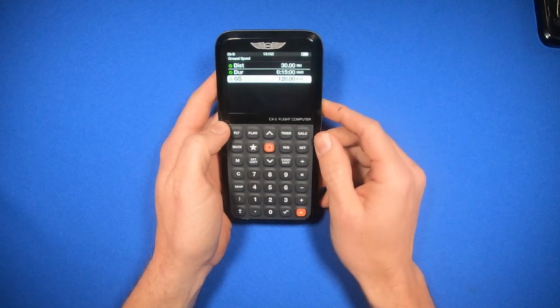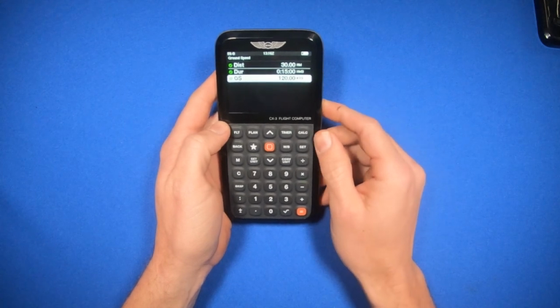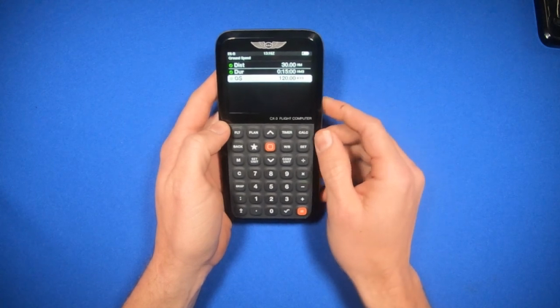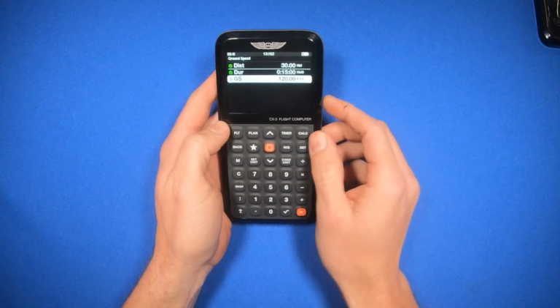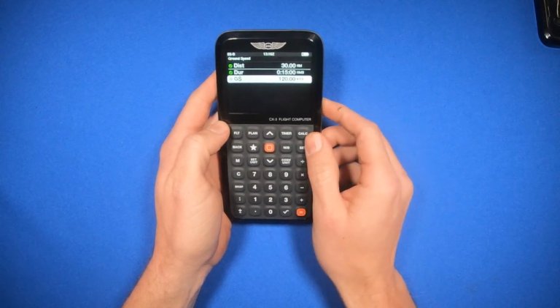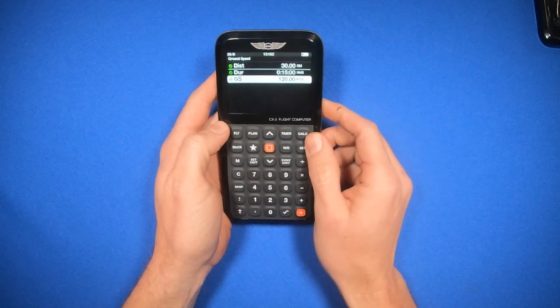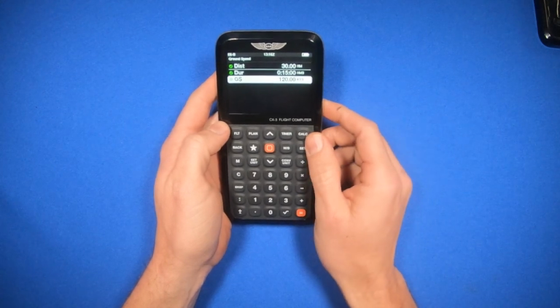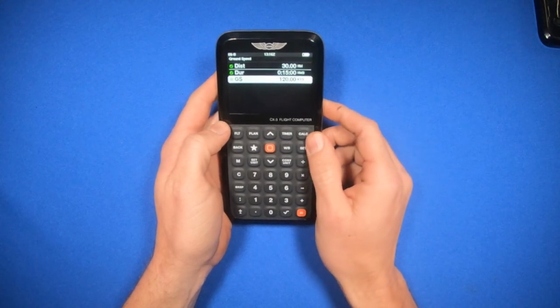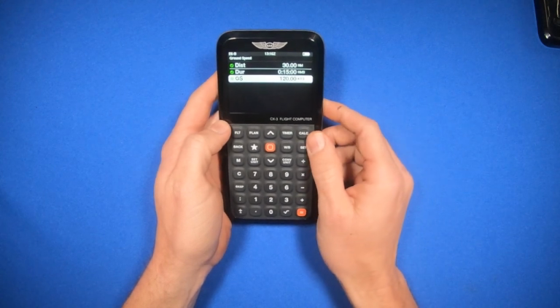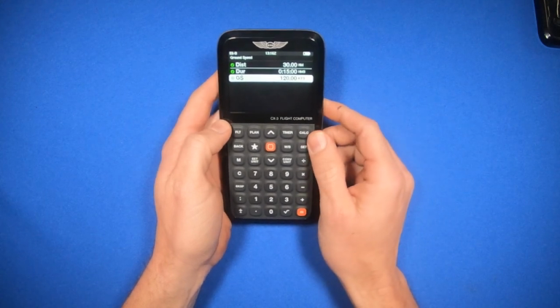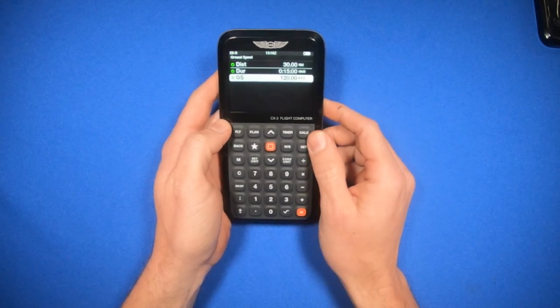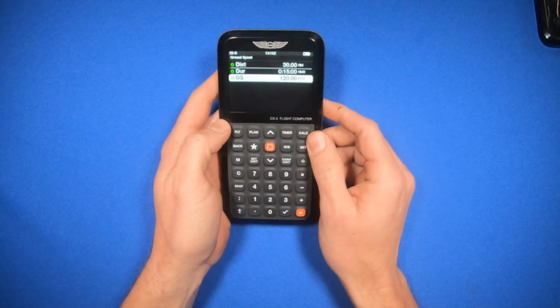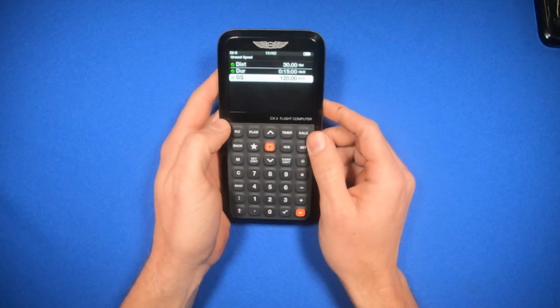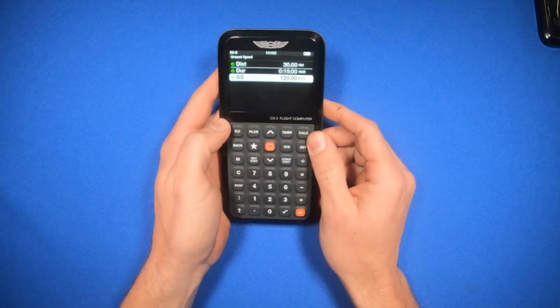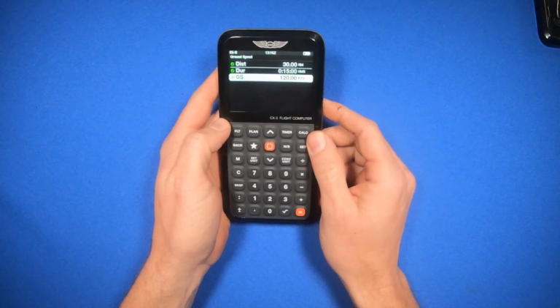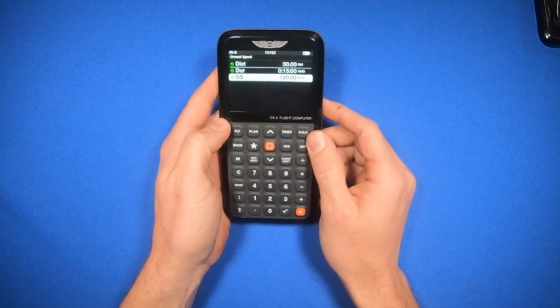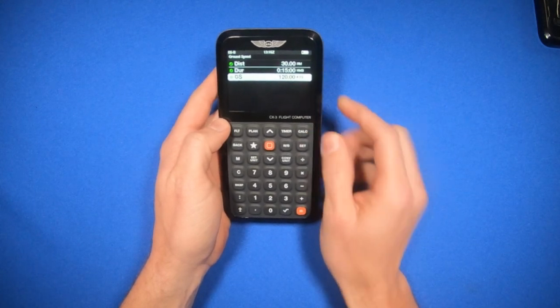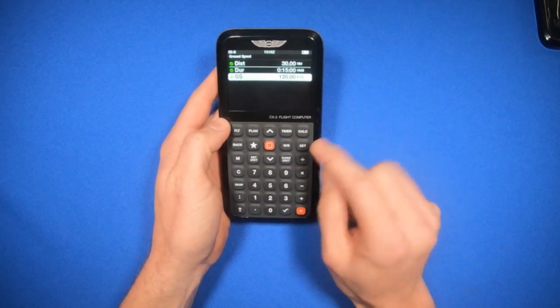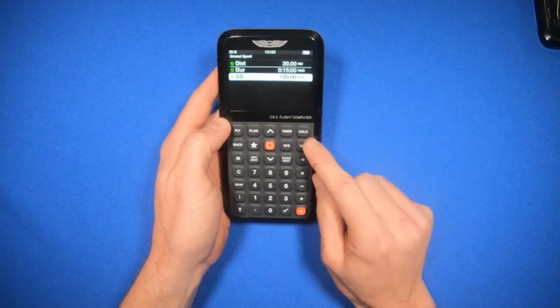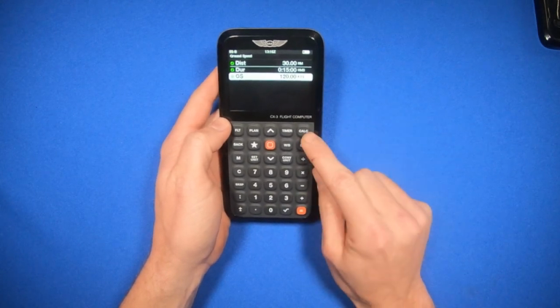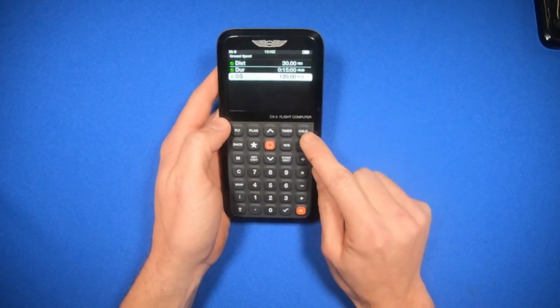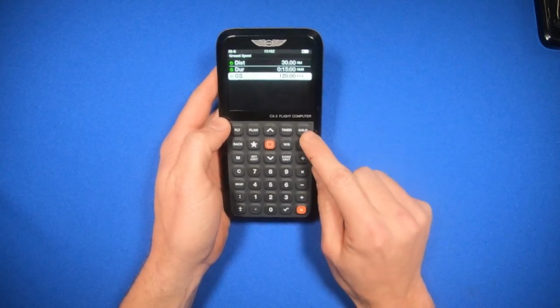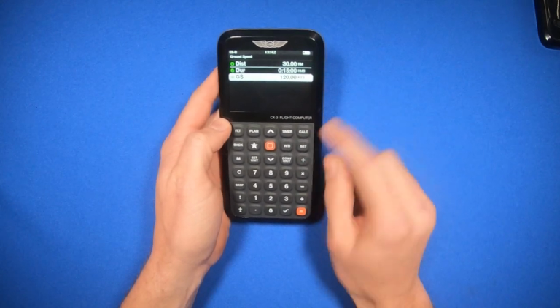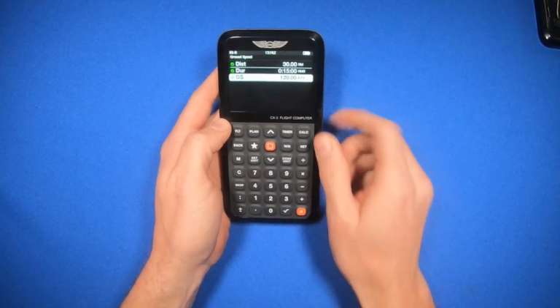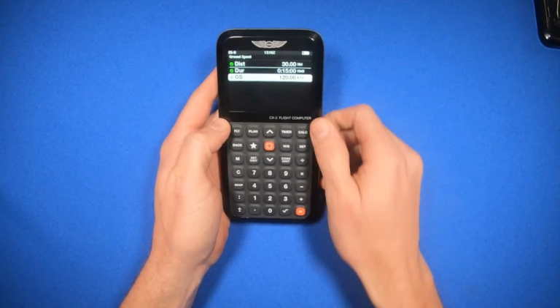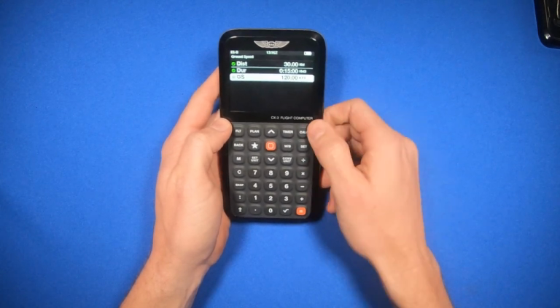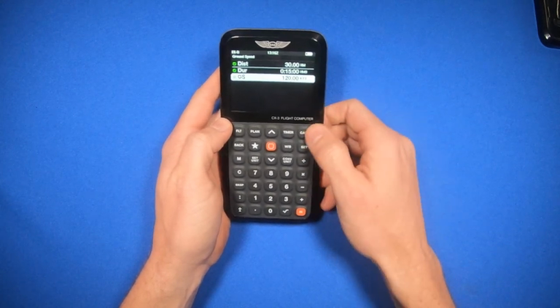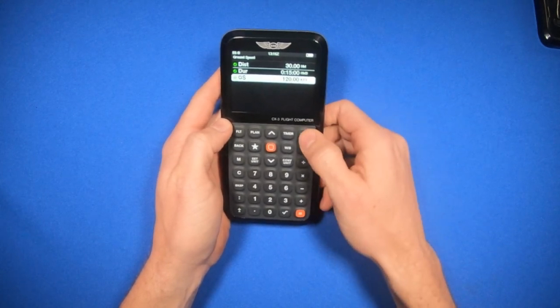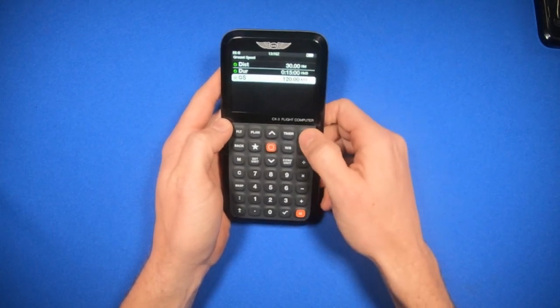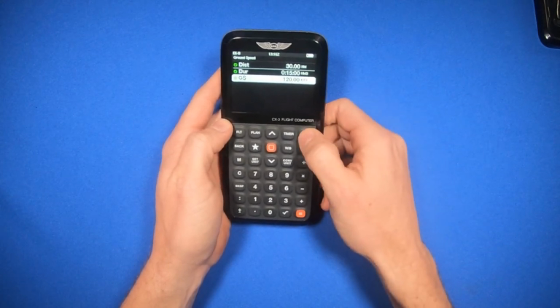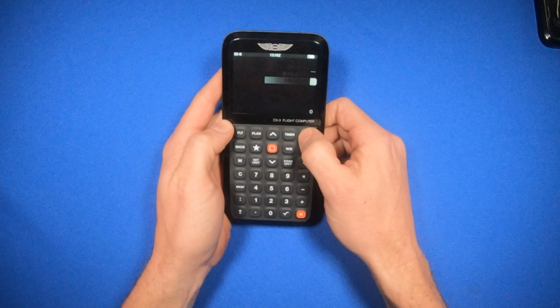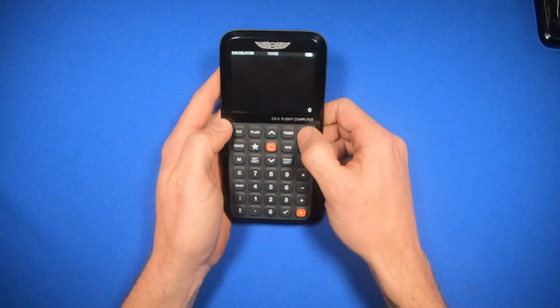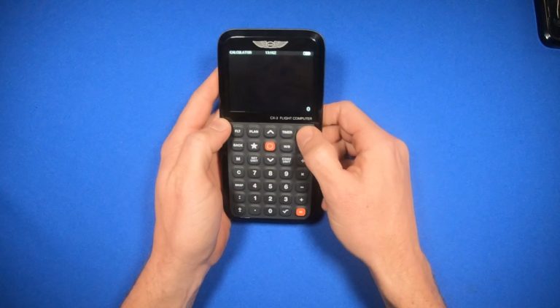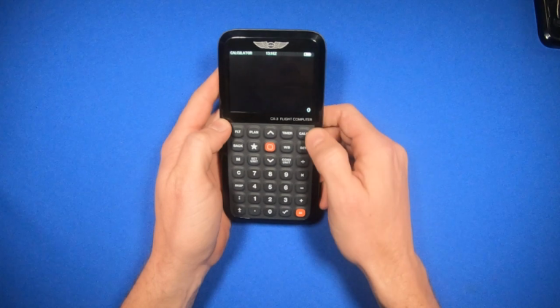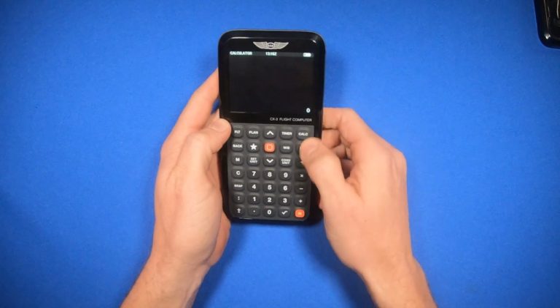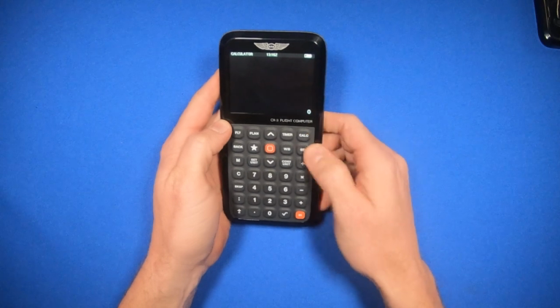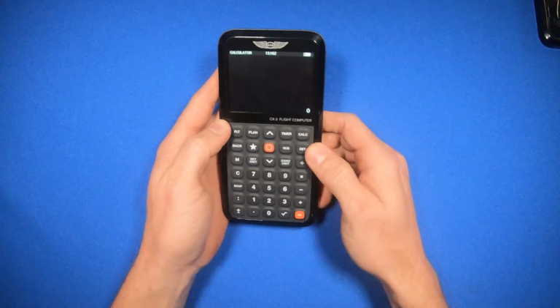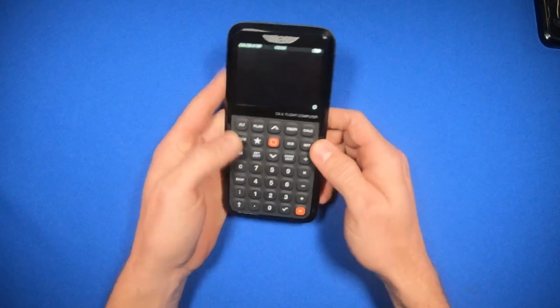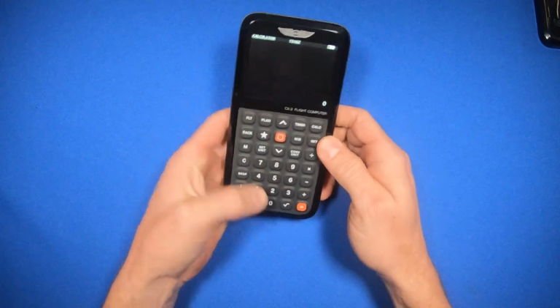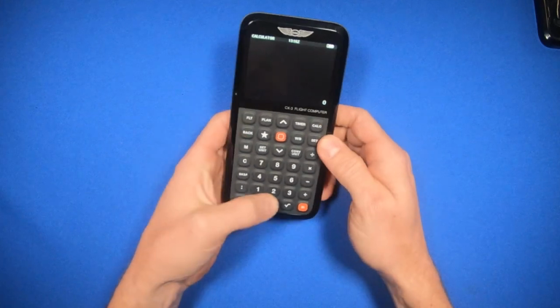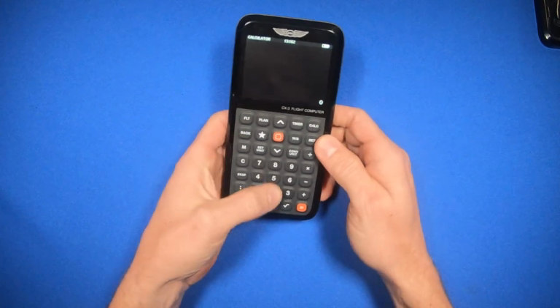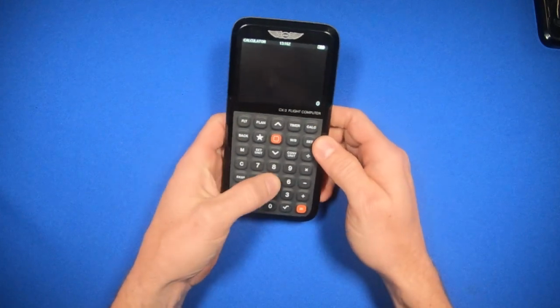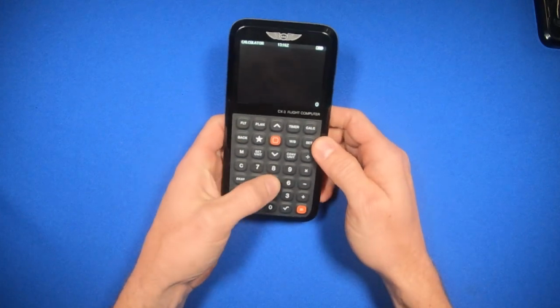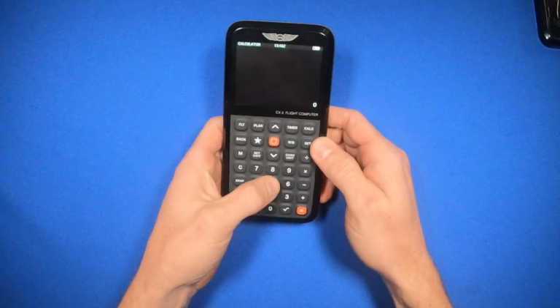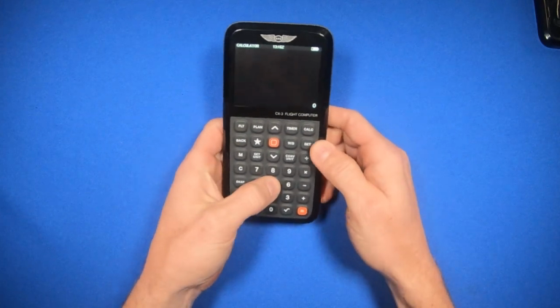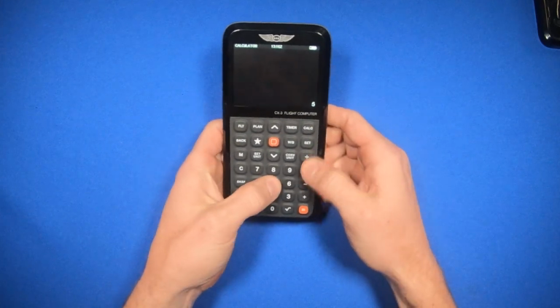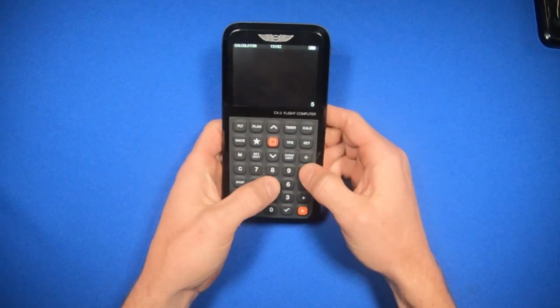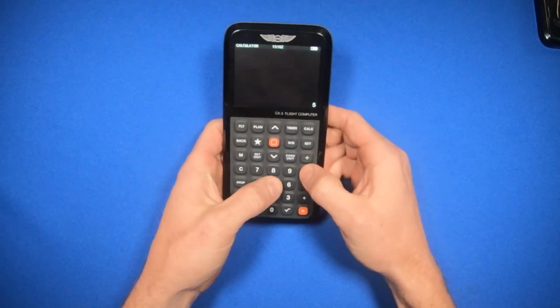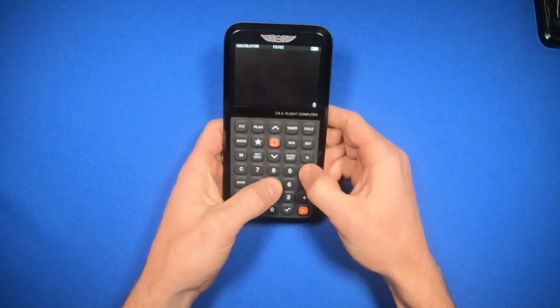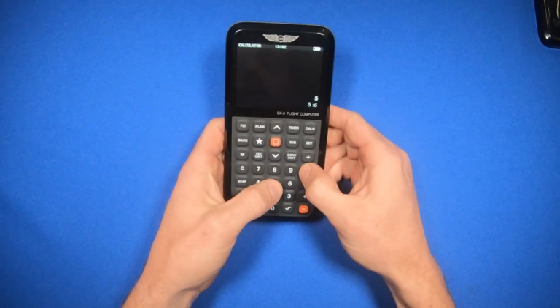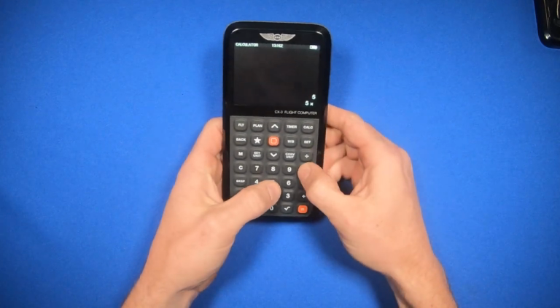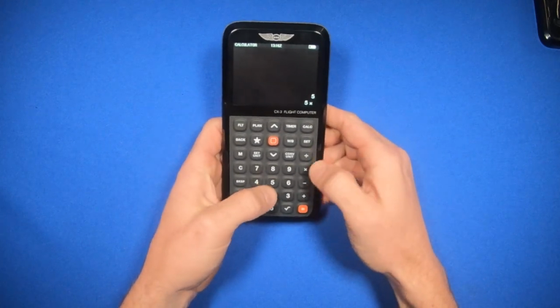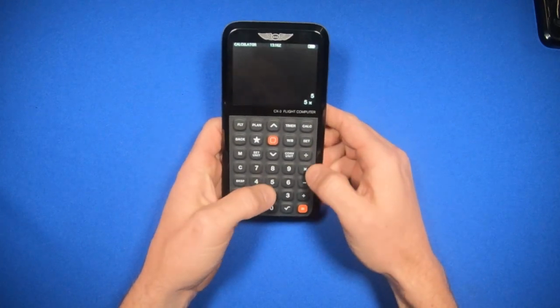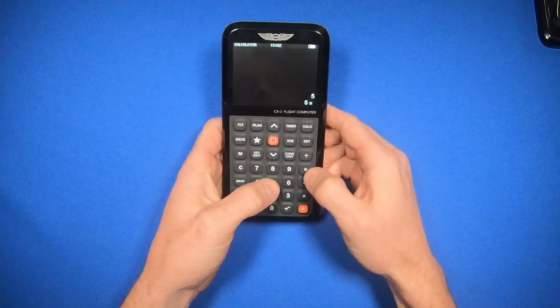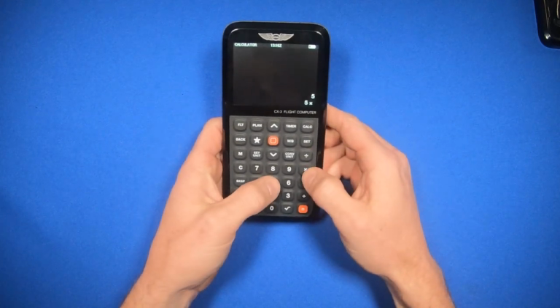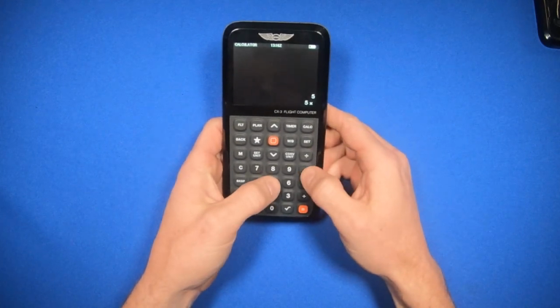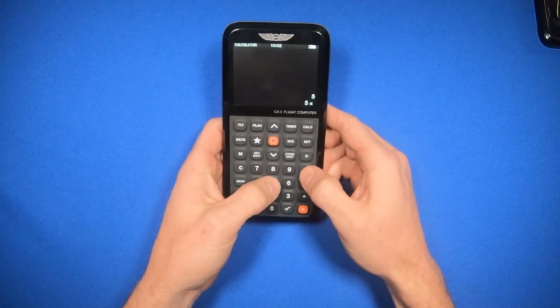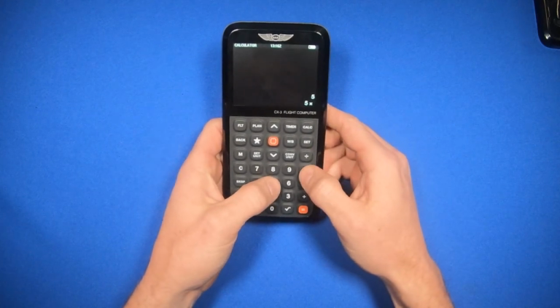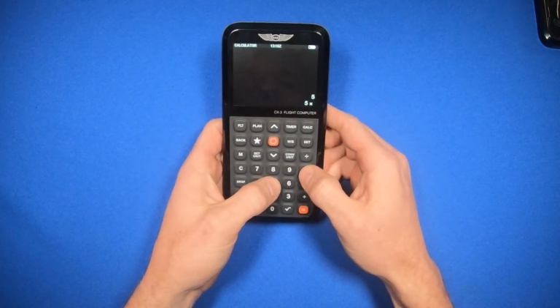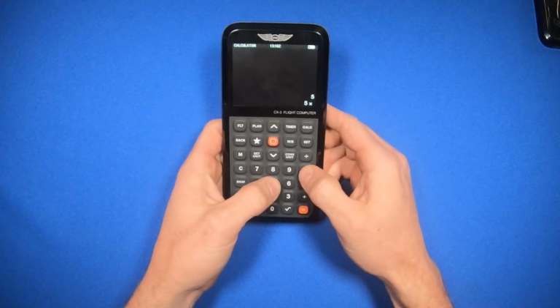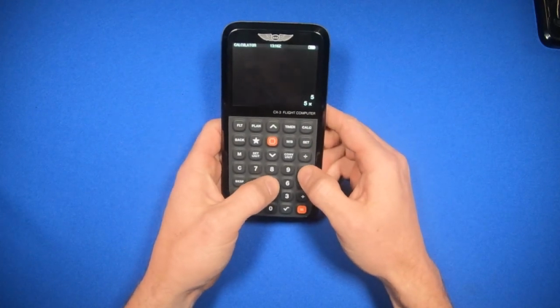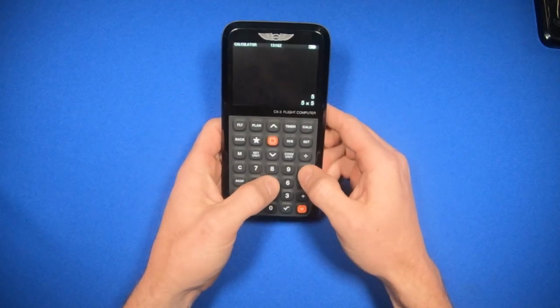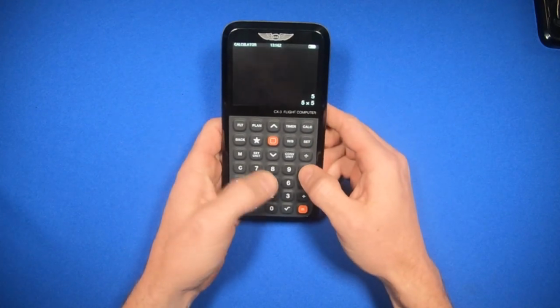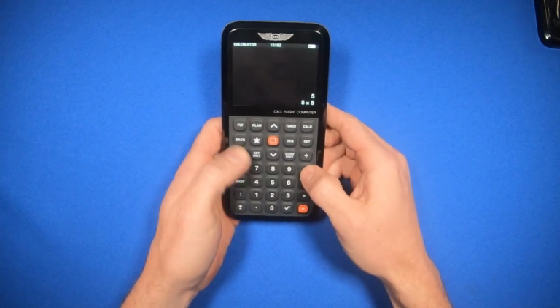If you want a standard basic calculator, hit the Calc button, and now you have a simple calculator.